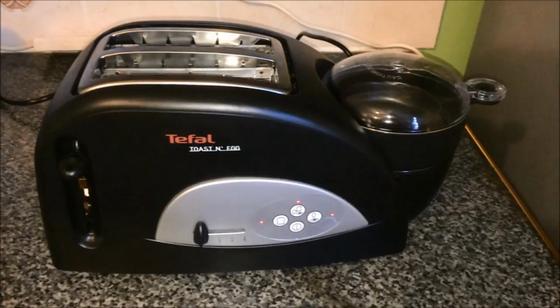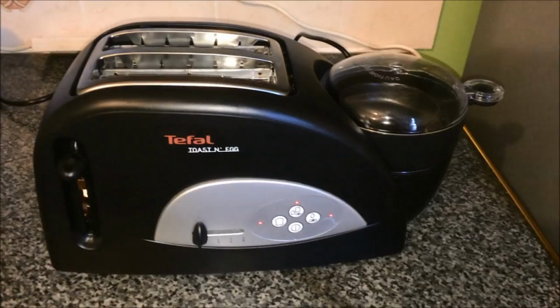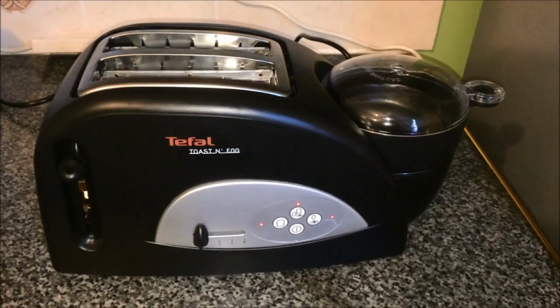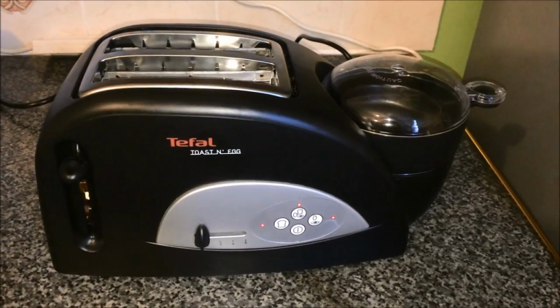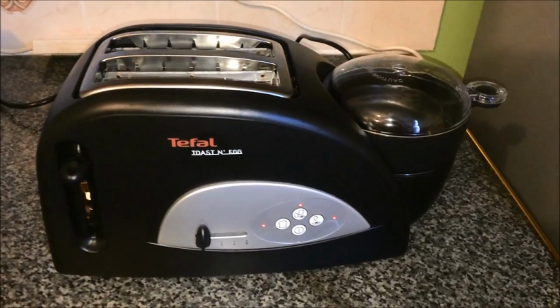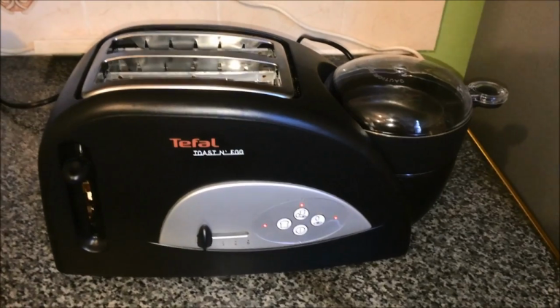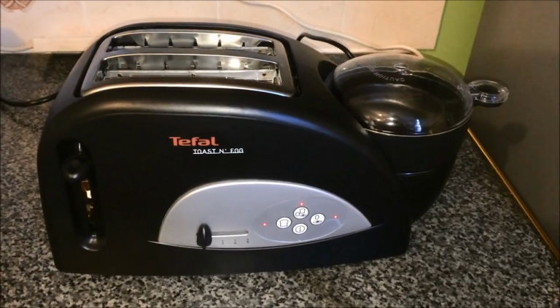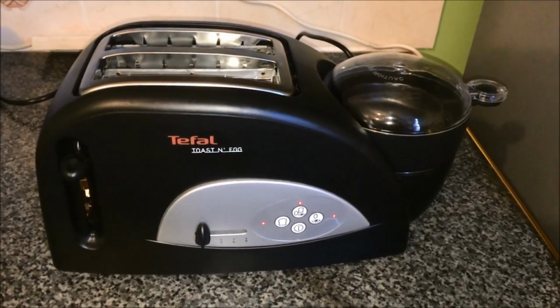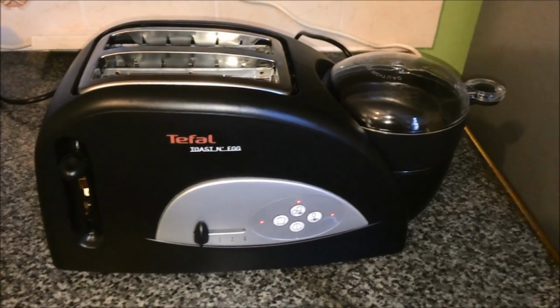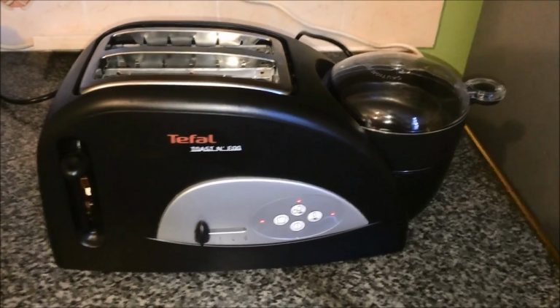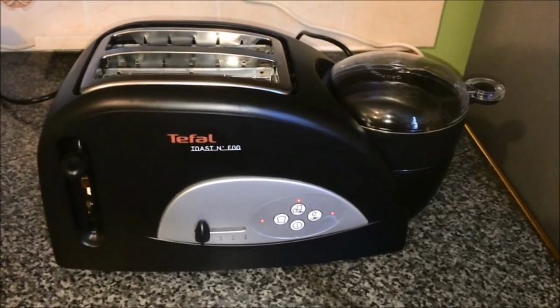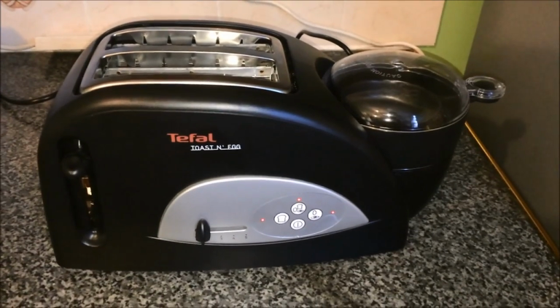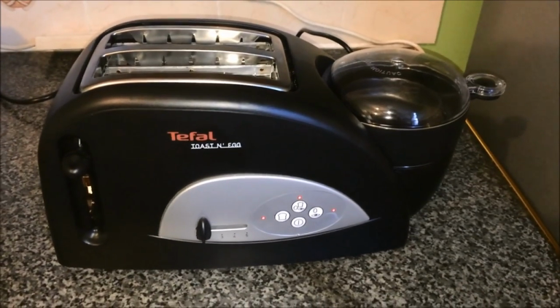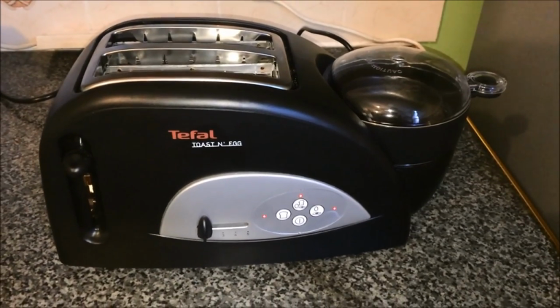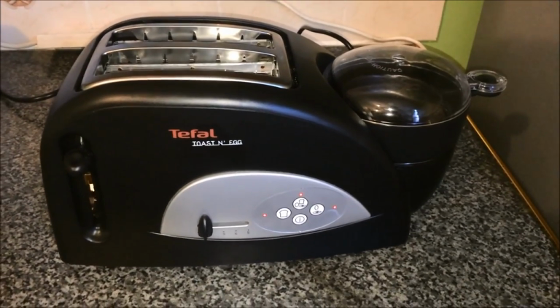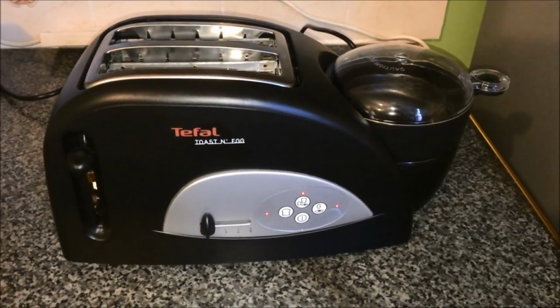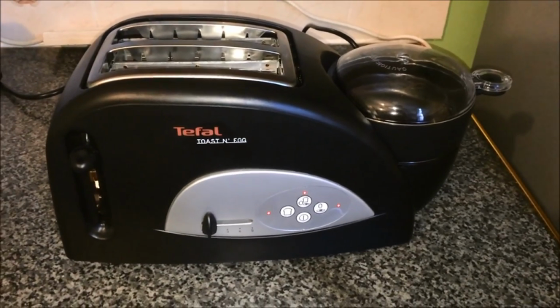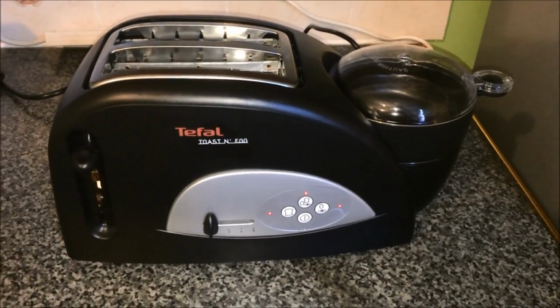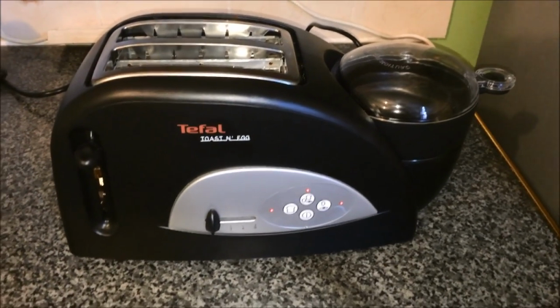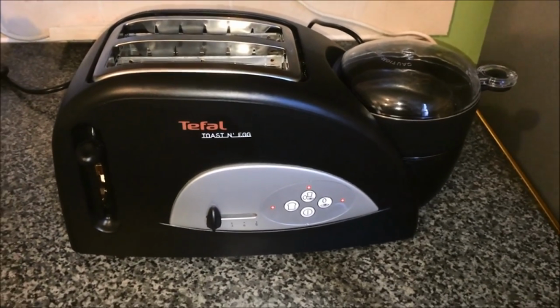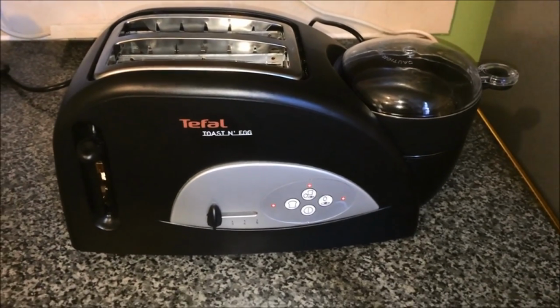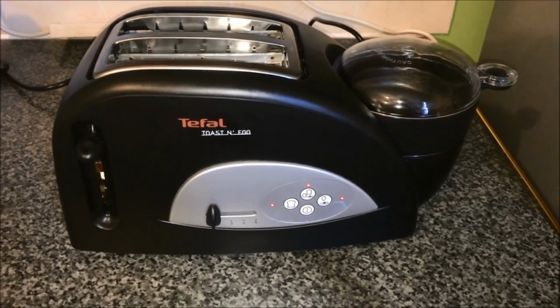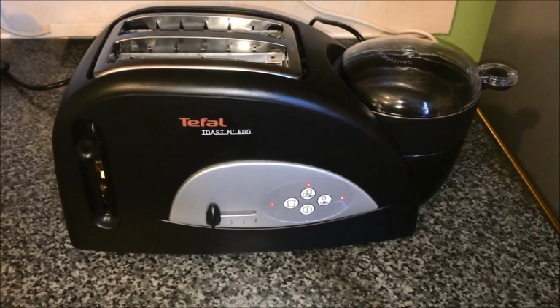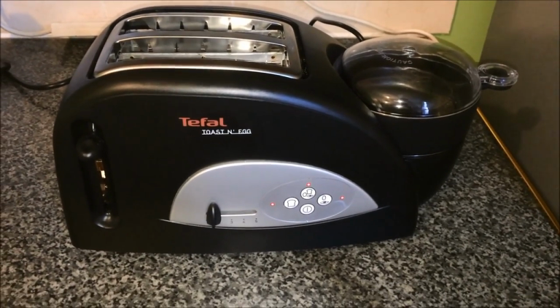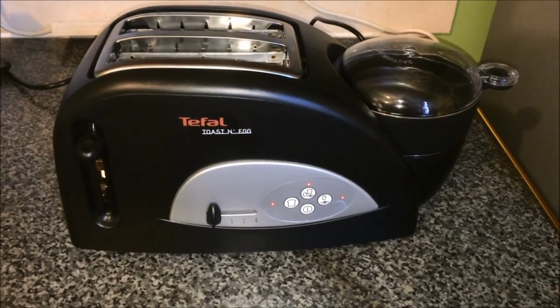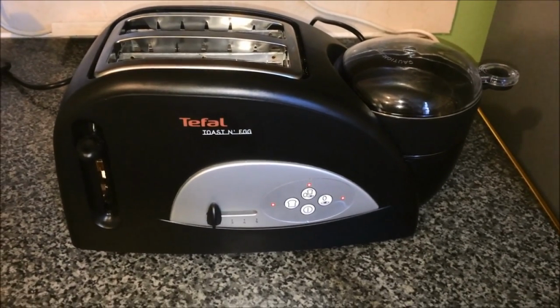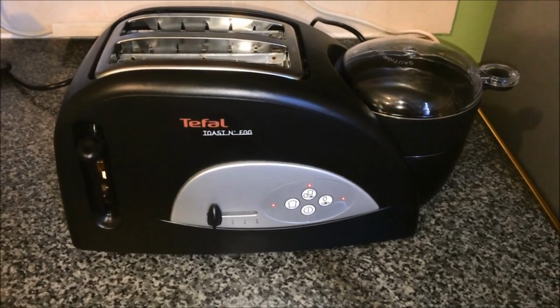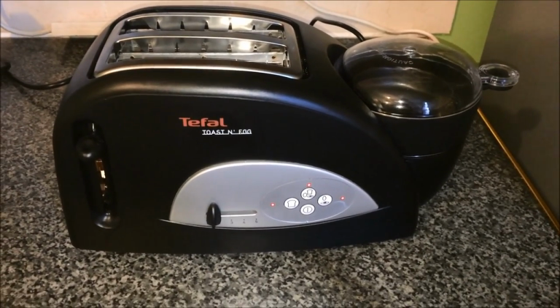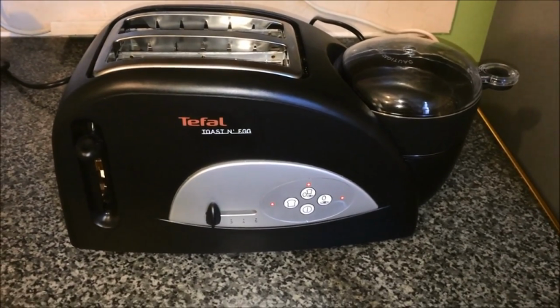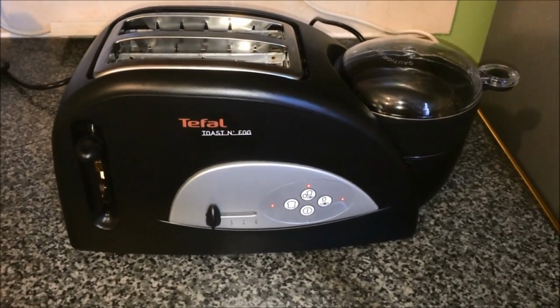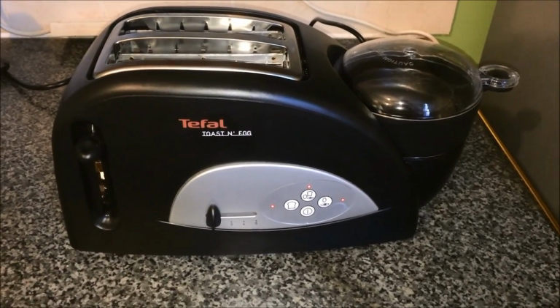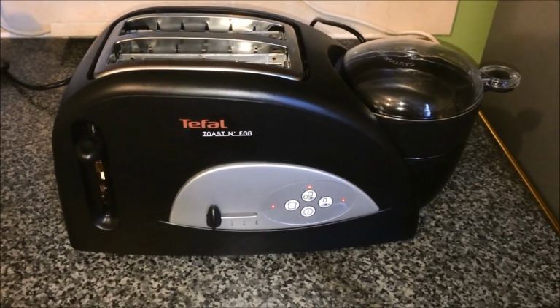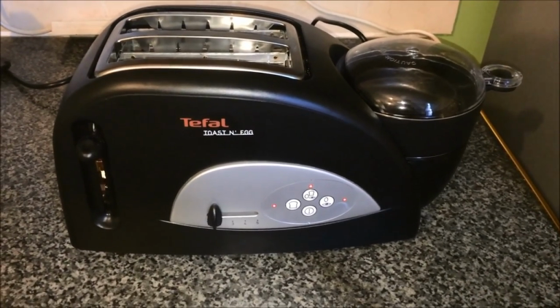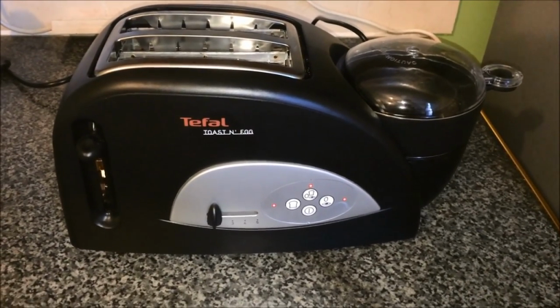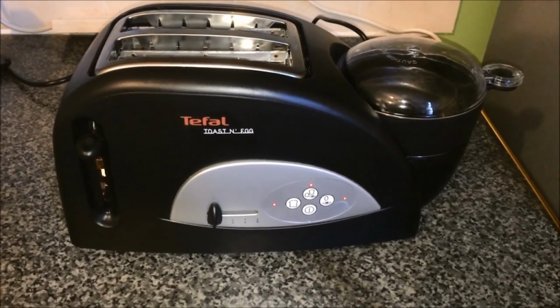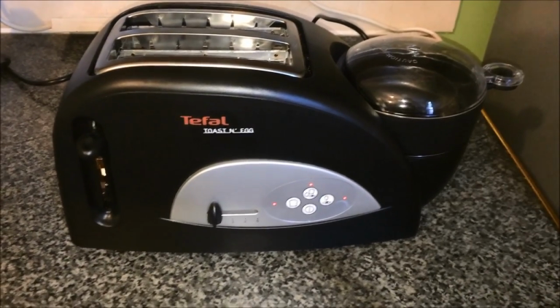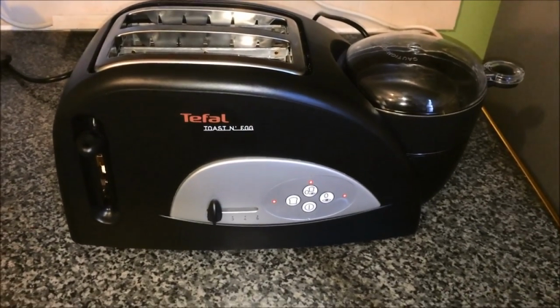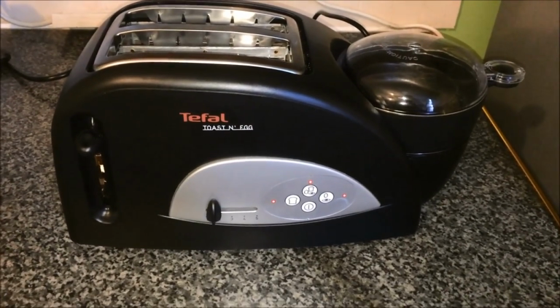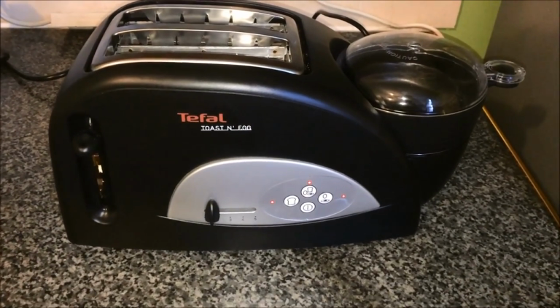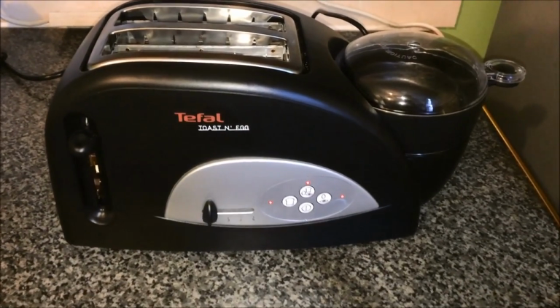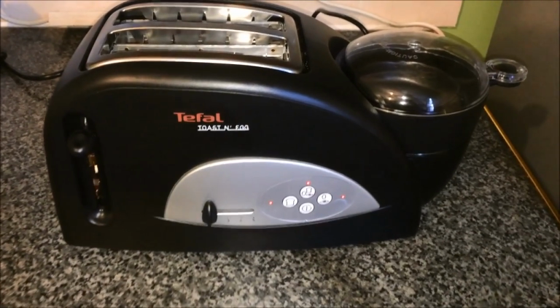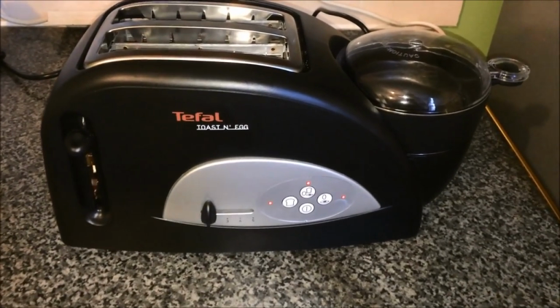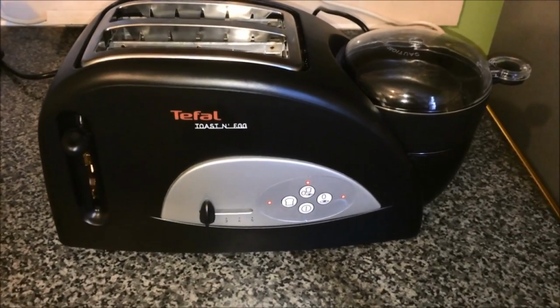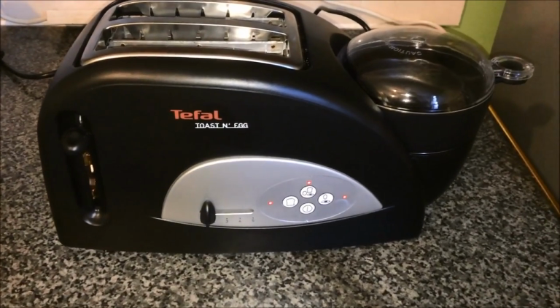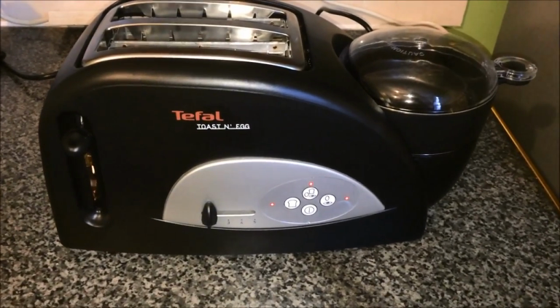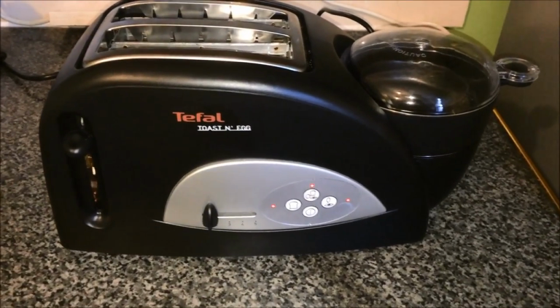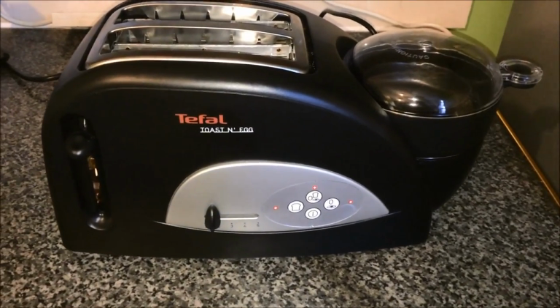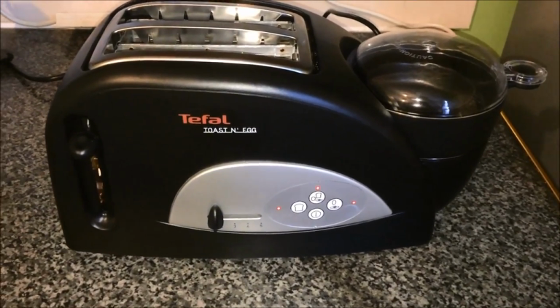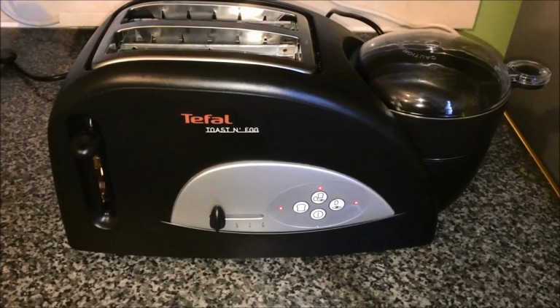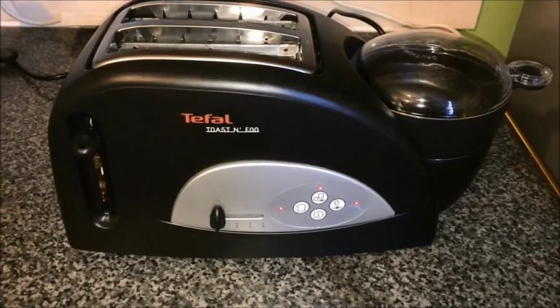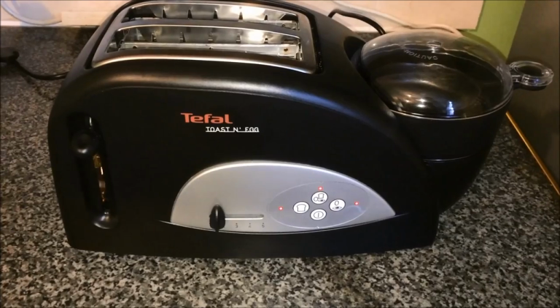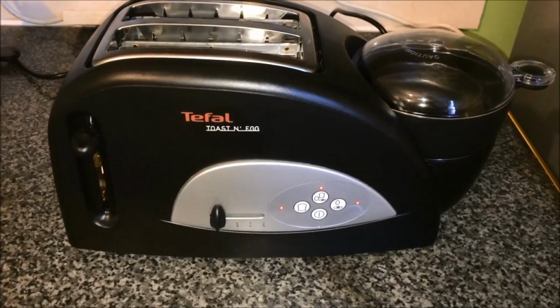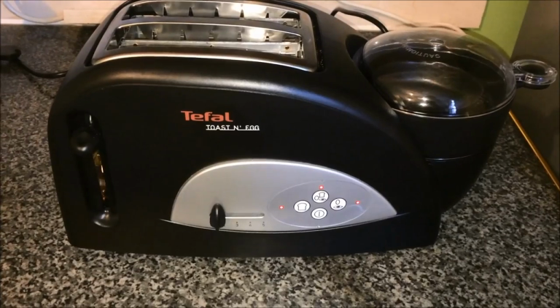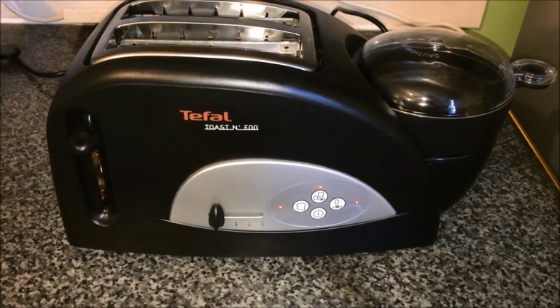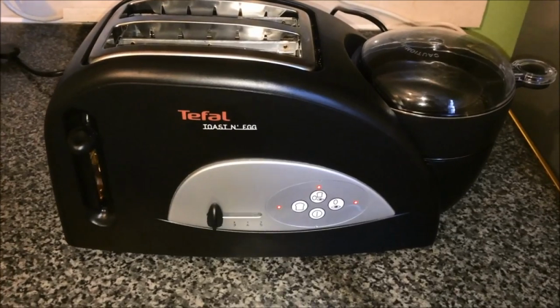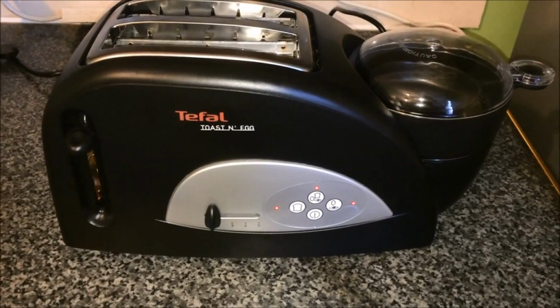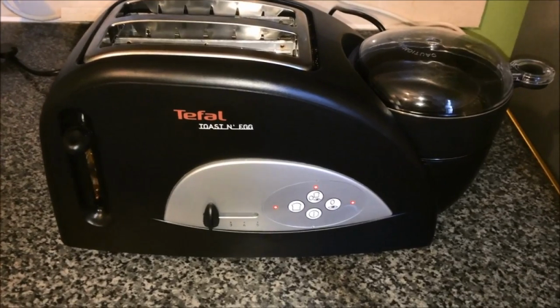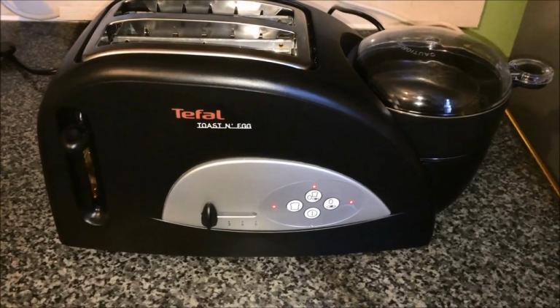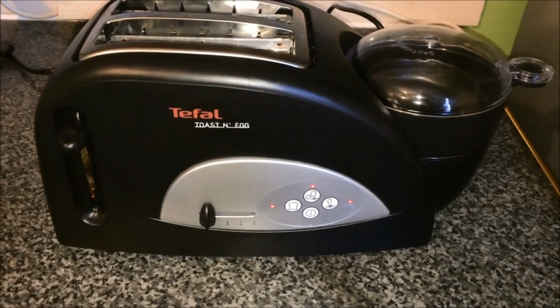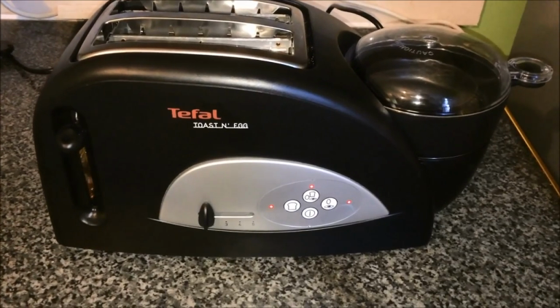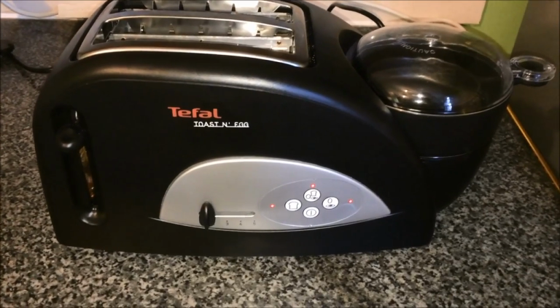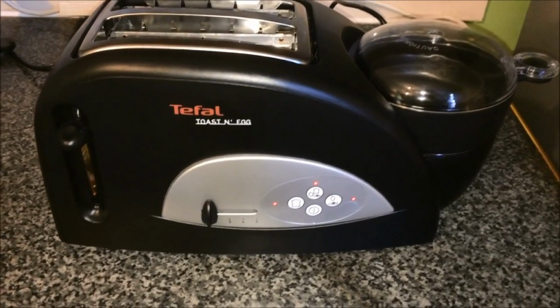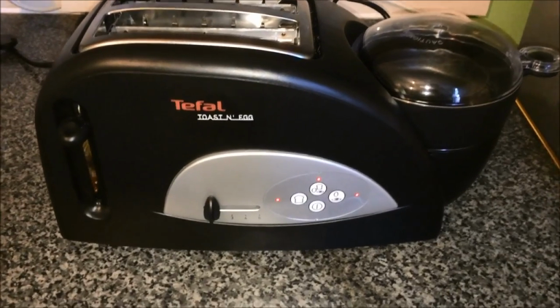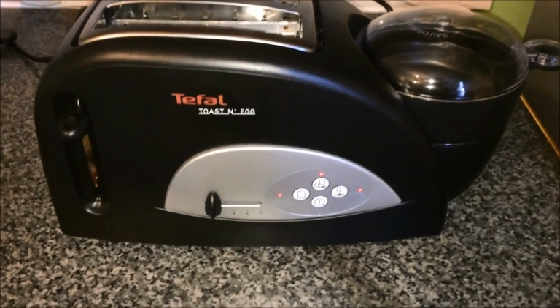This is my review of the T-File Toast an Egg. It allows you to make toast while also making a poached or boiled egg at the same time.